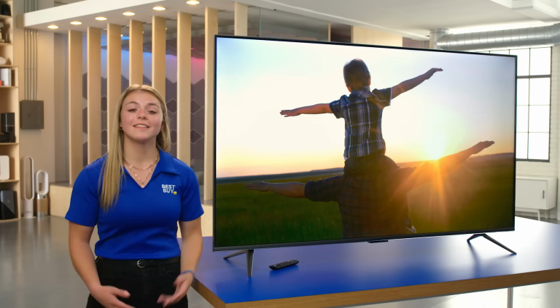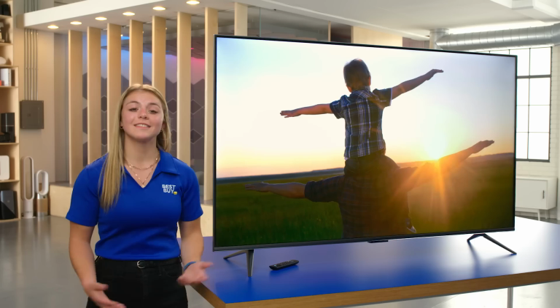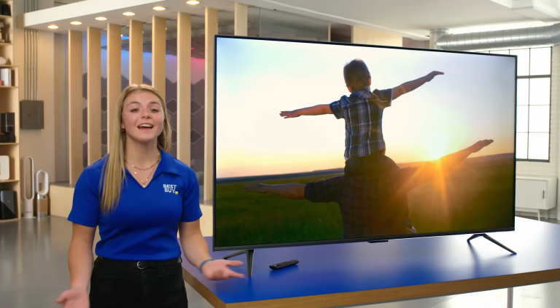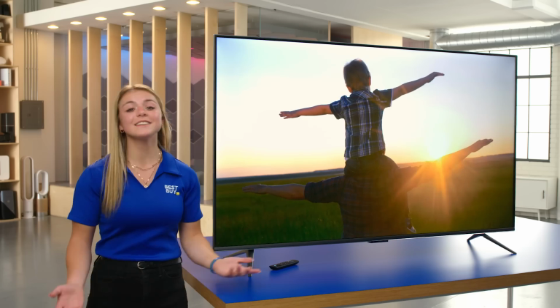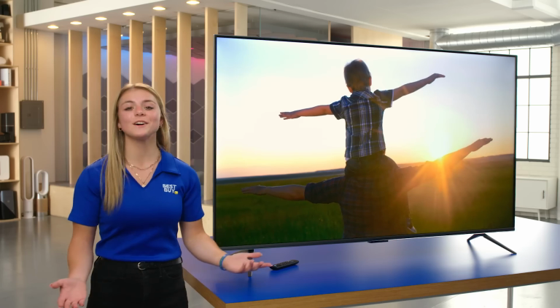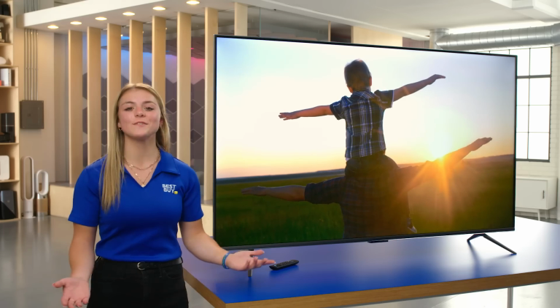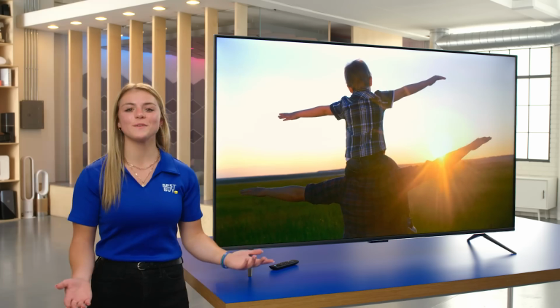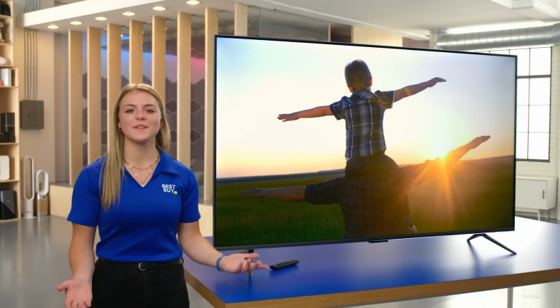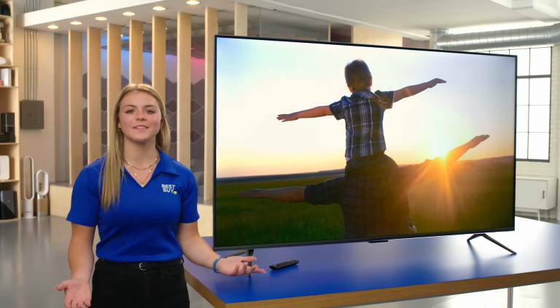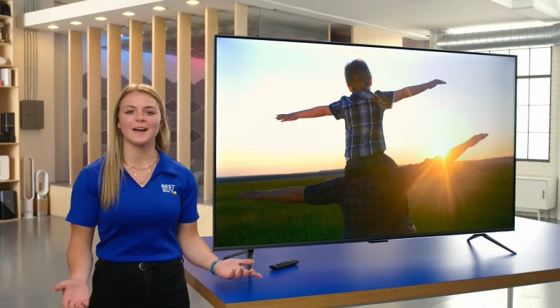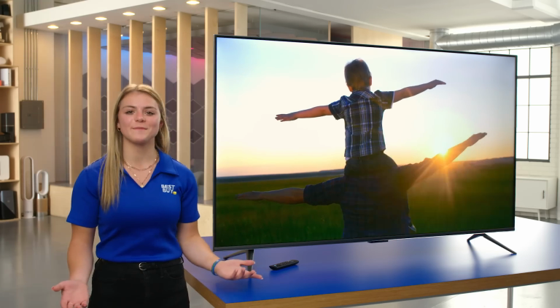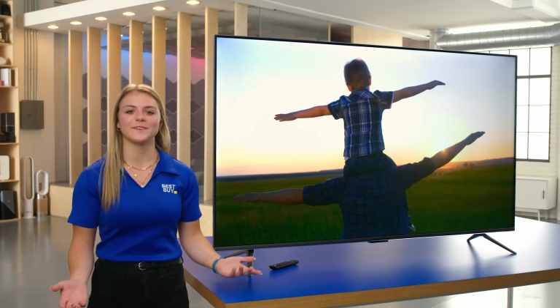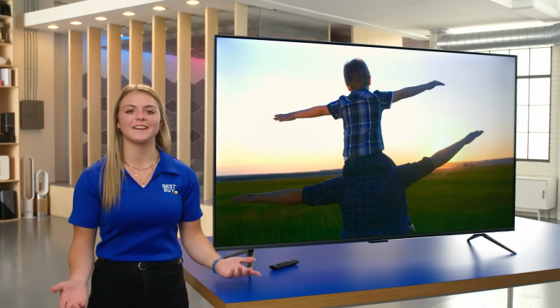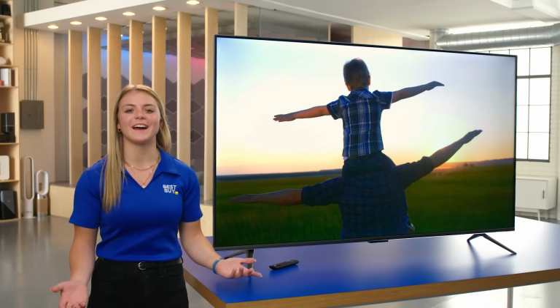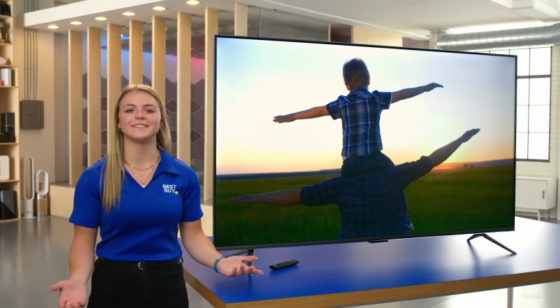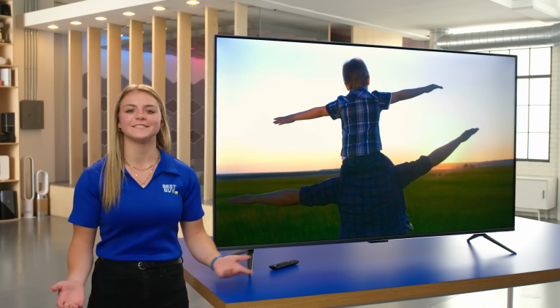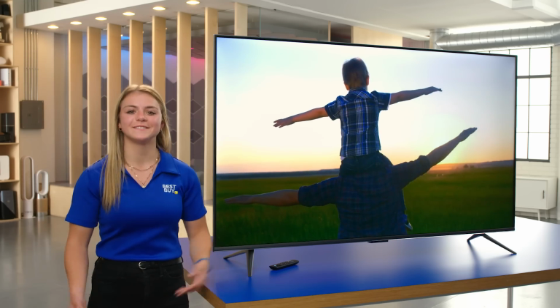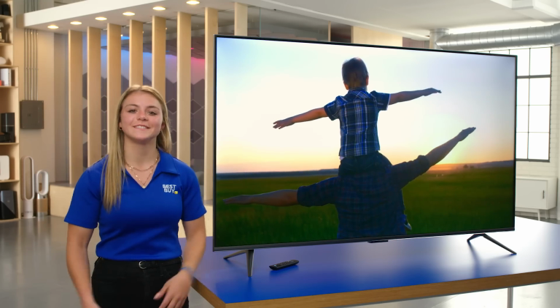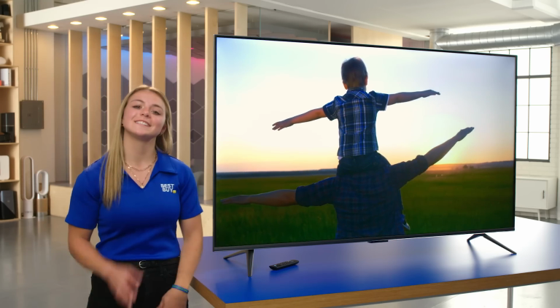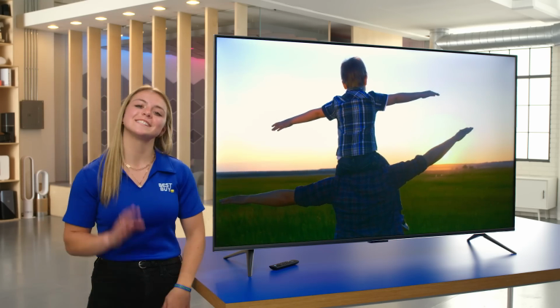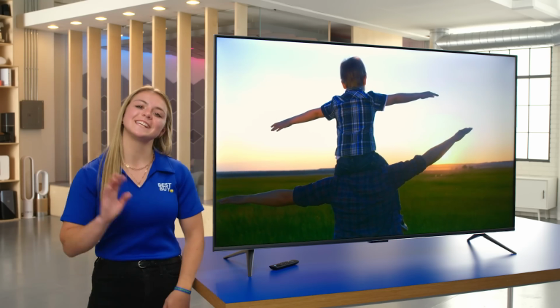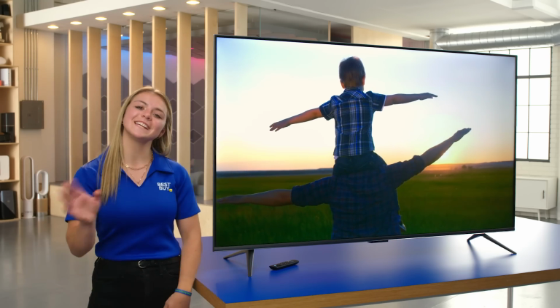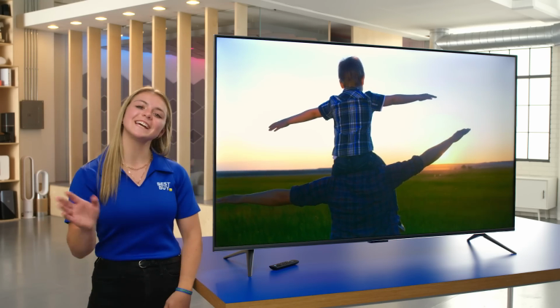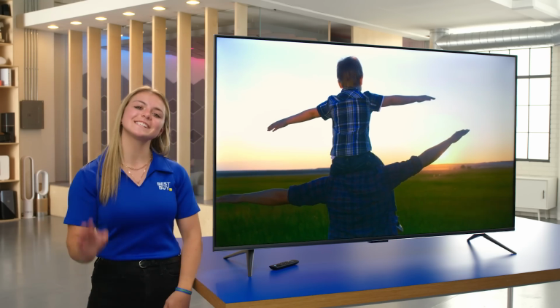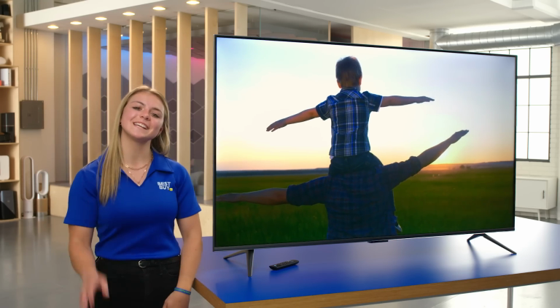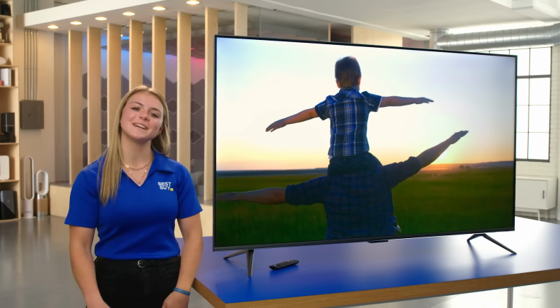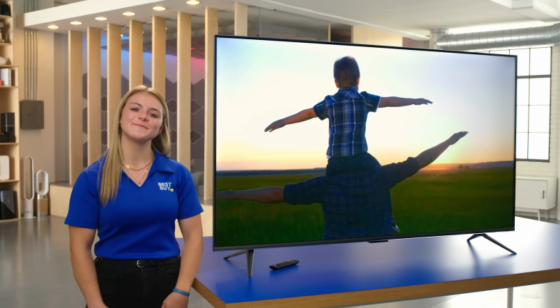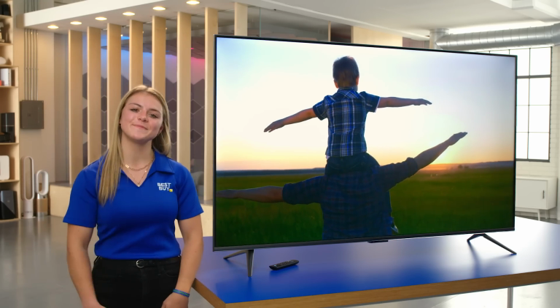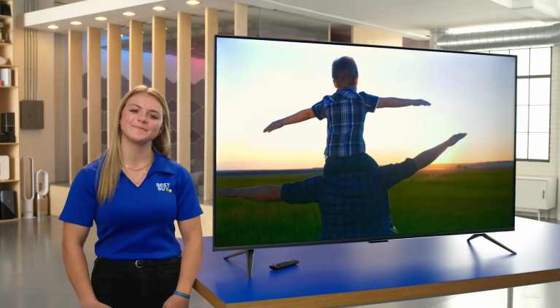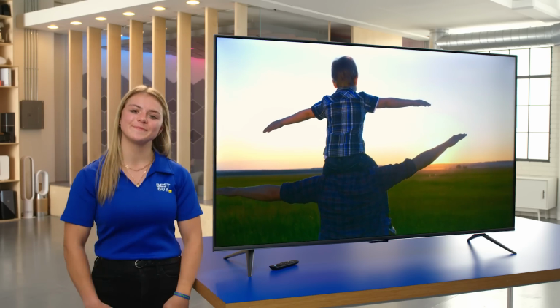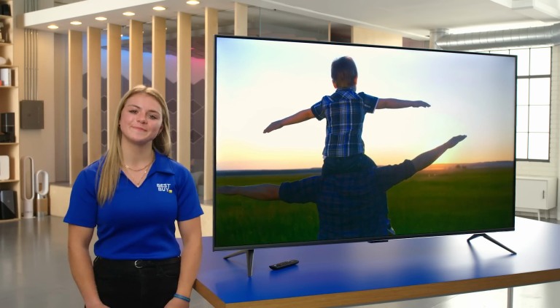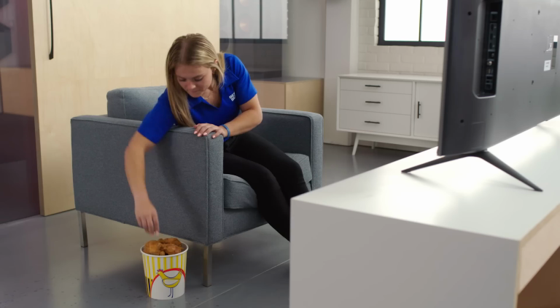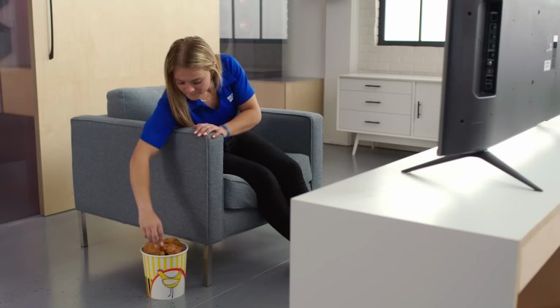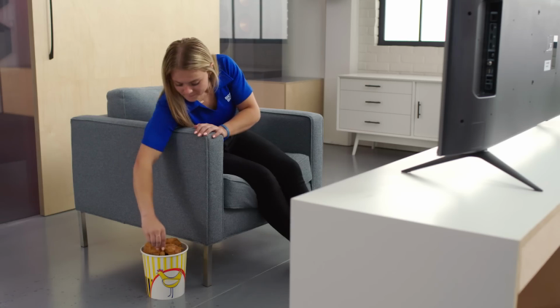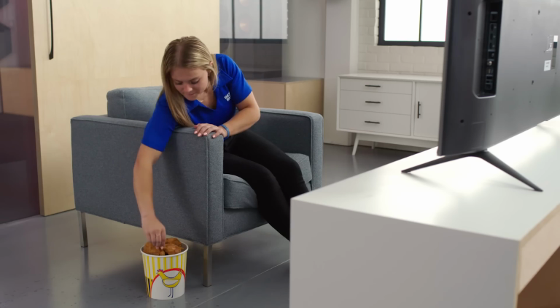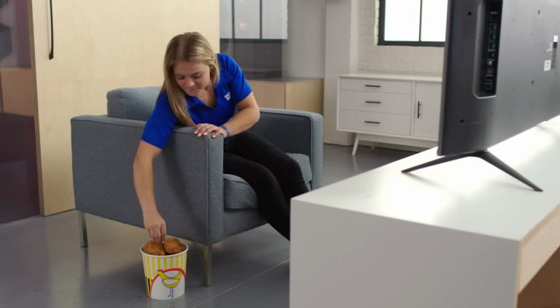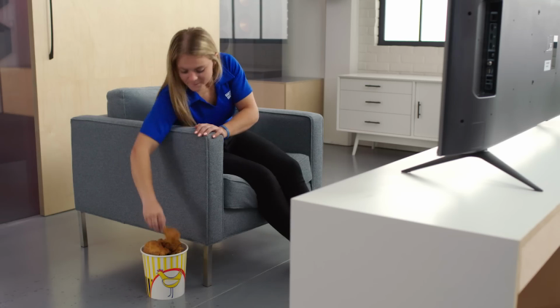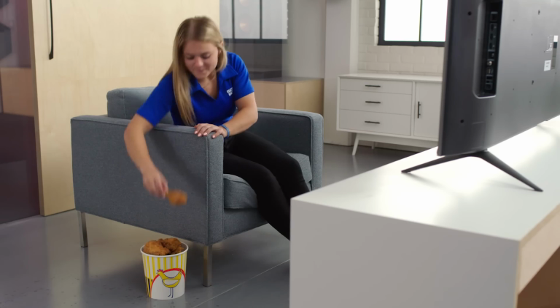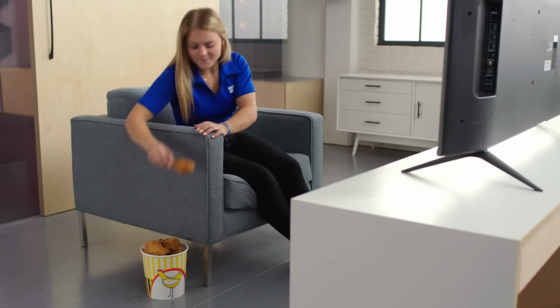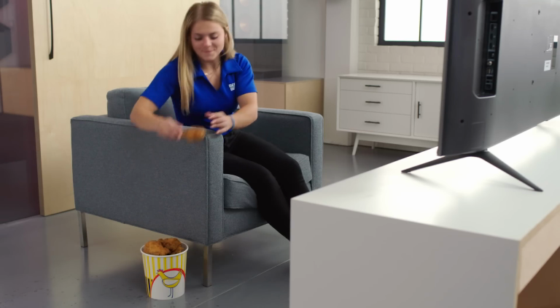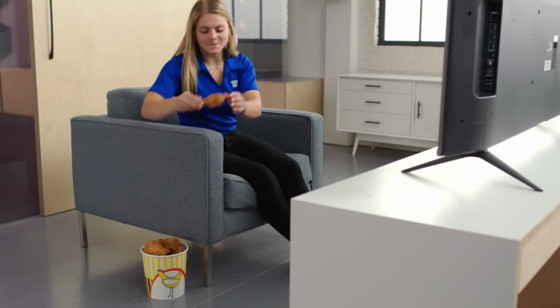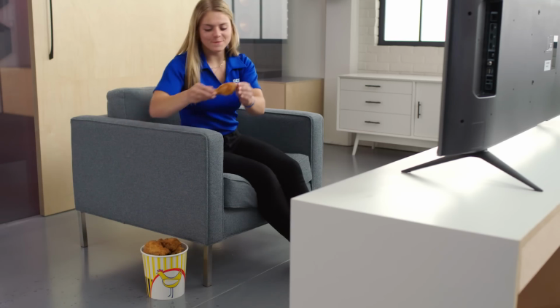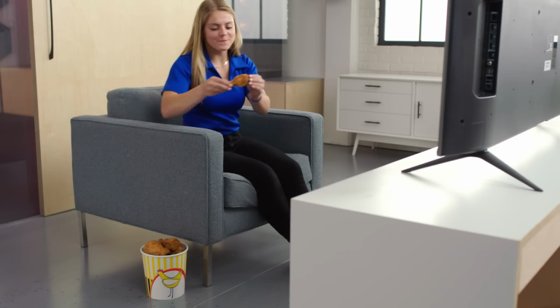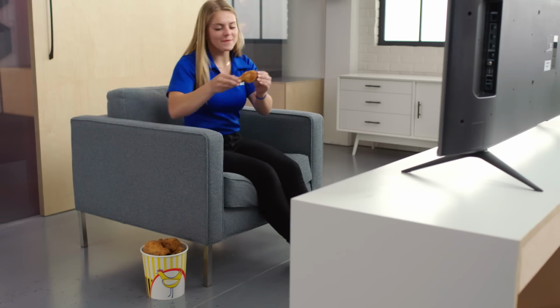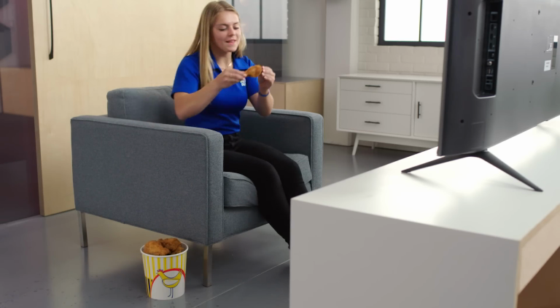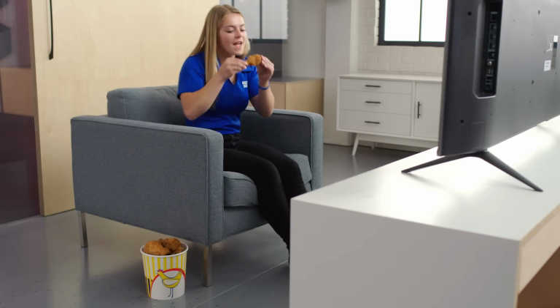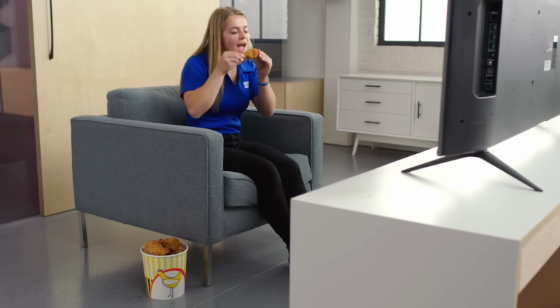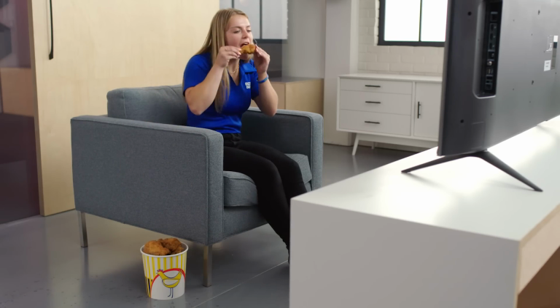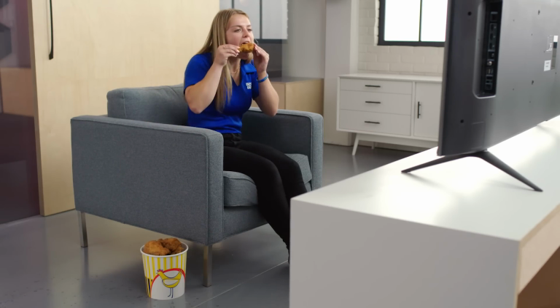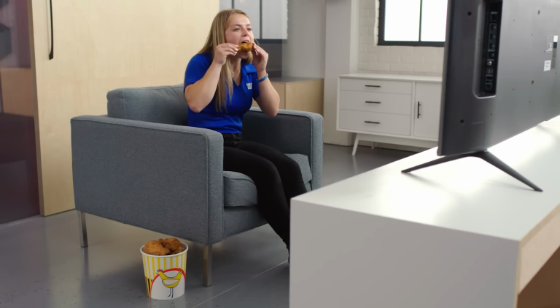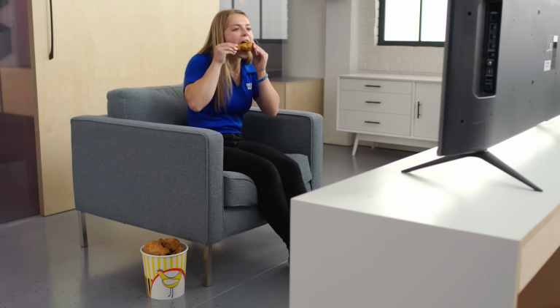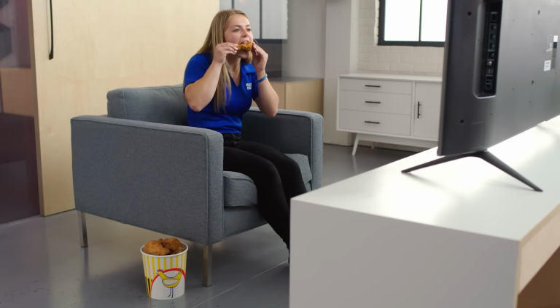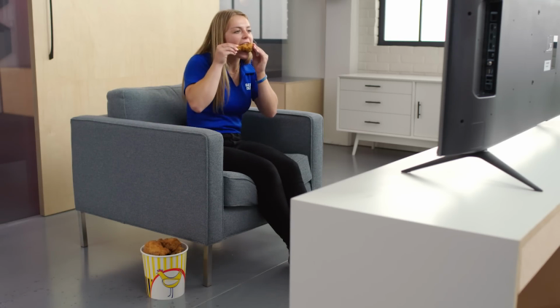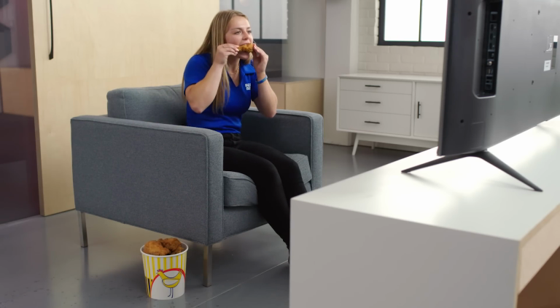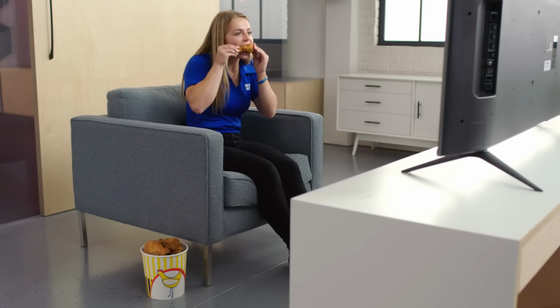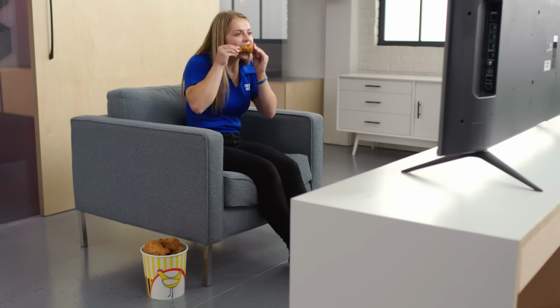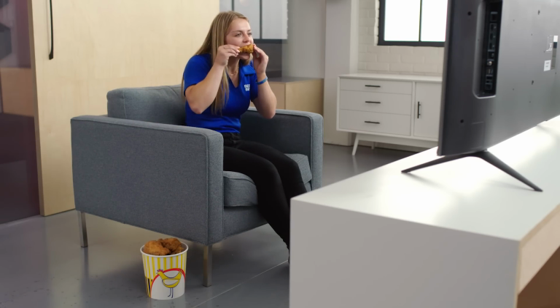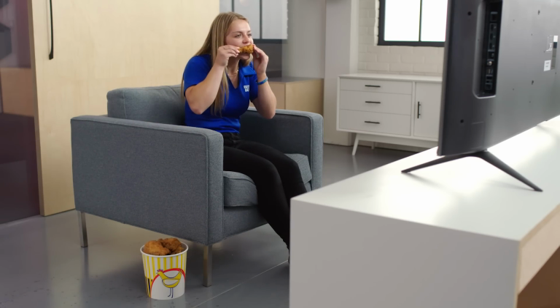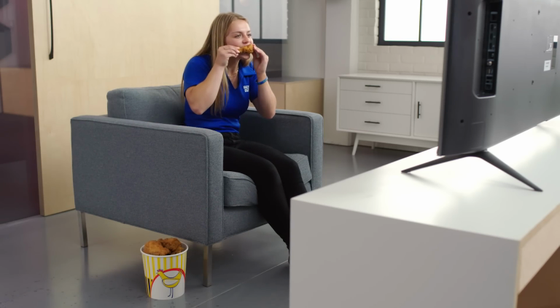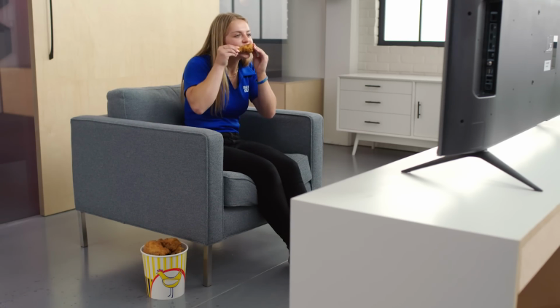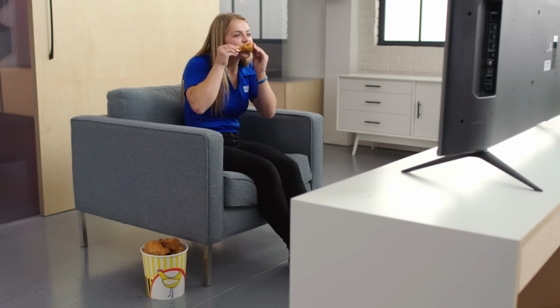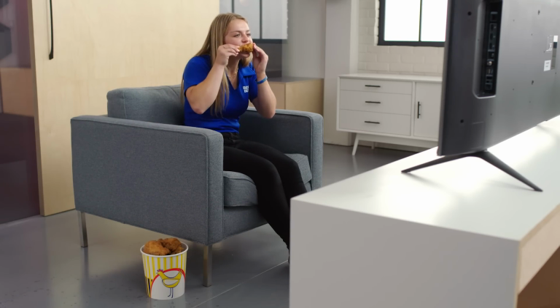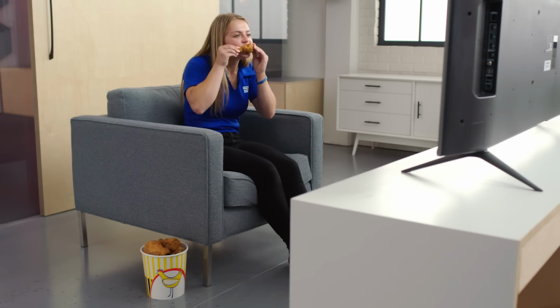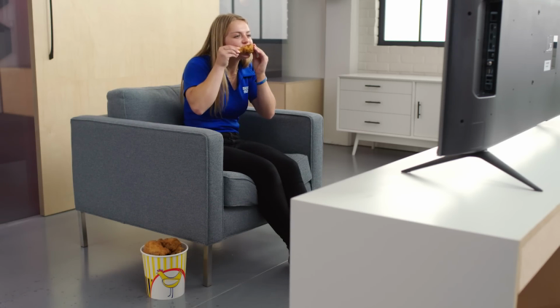That's all from the lab for now. See you next time. Drumstick versus remote — drumstick wins.